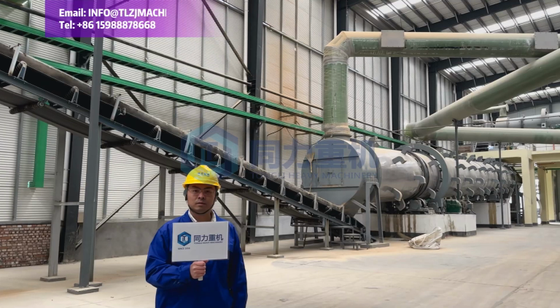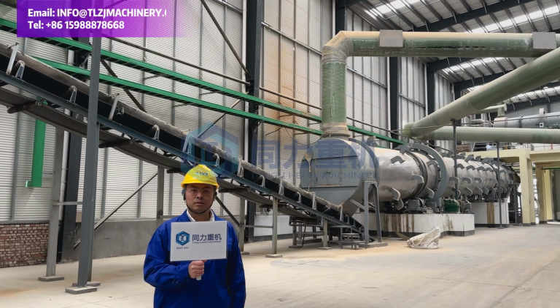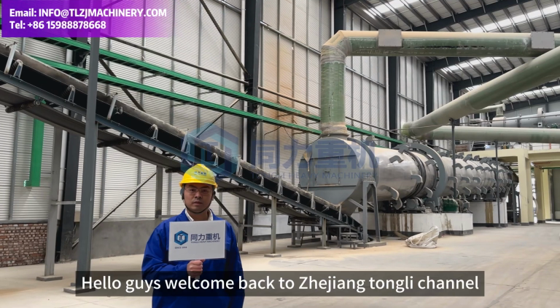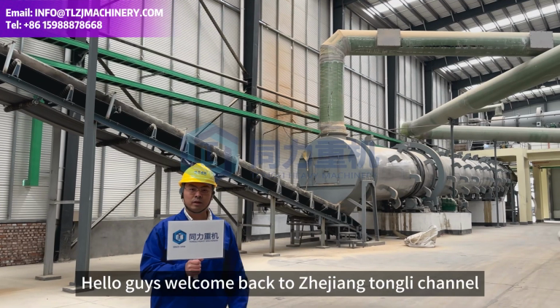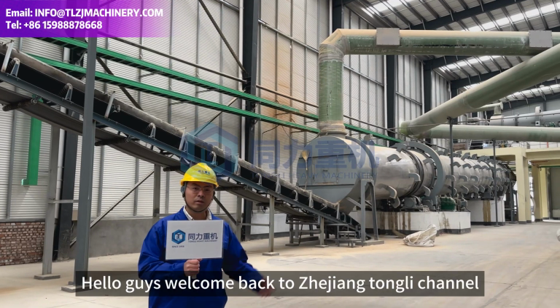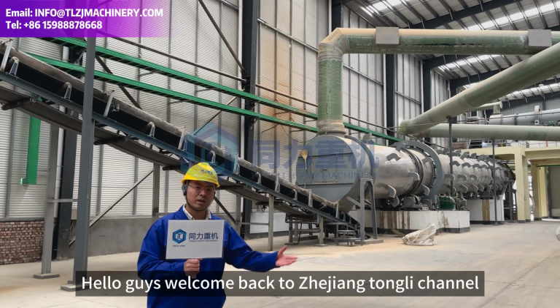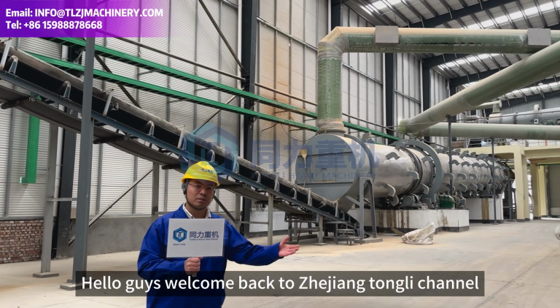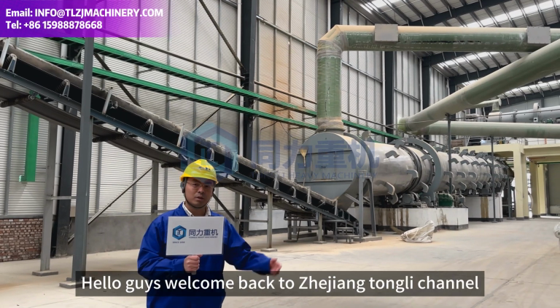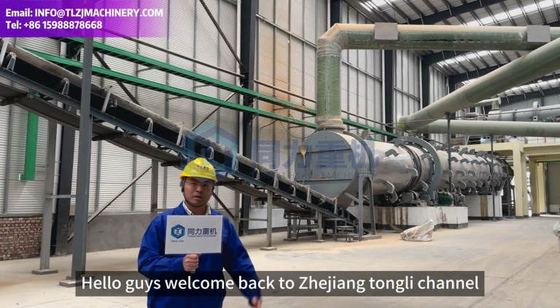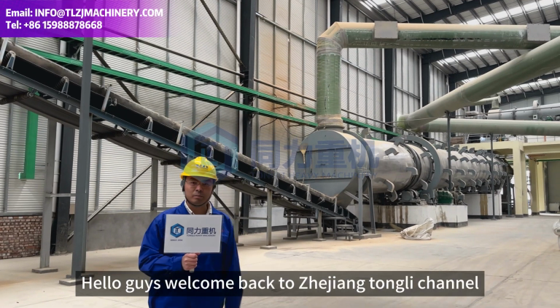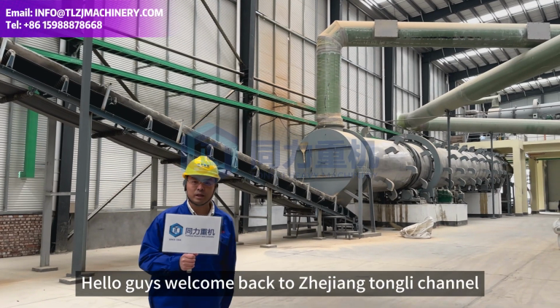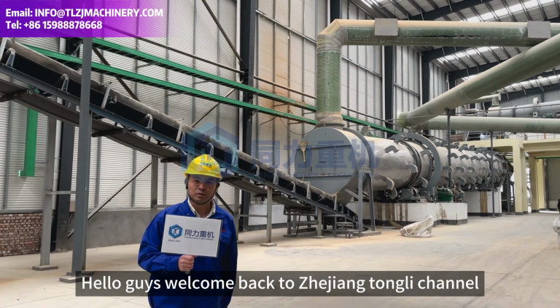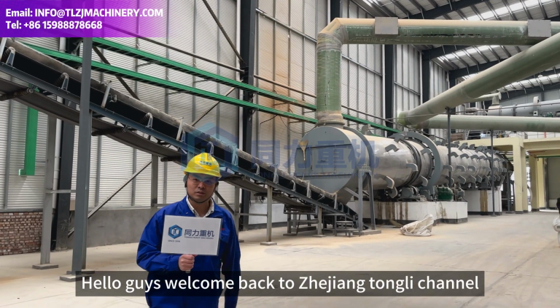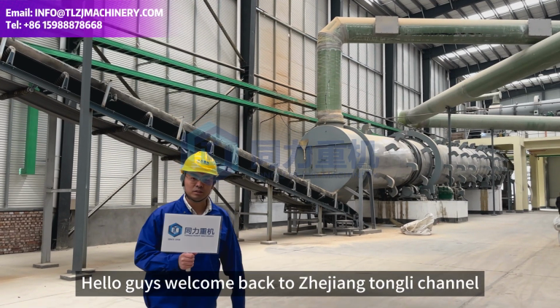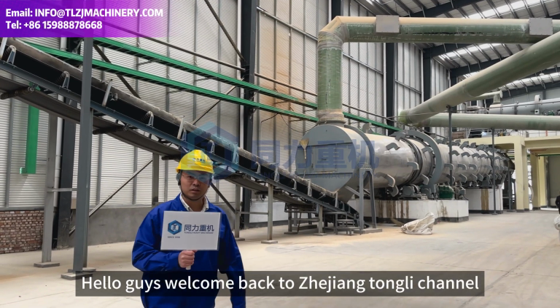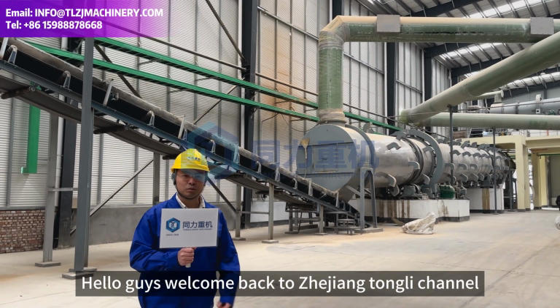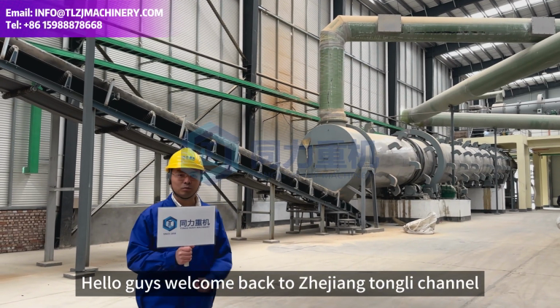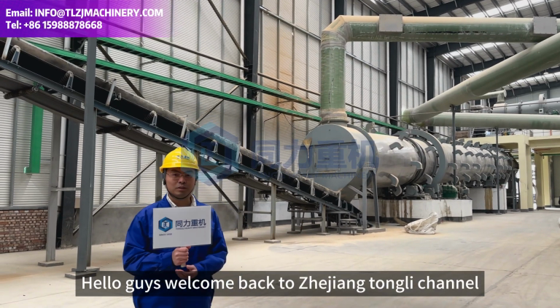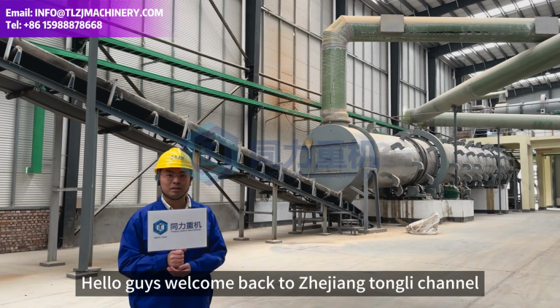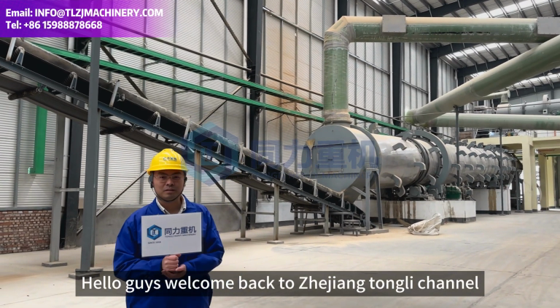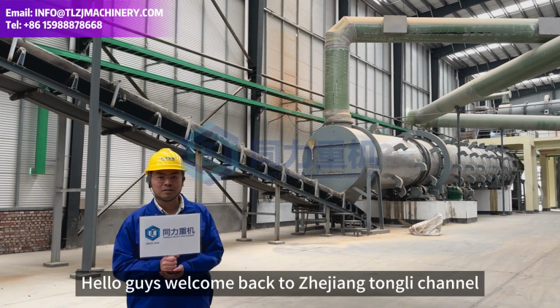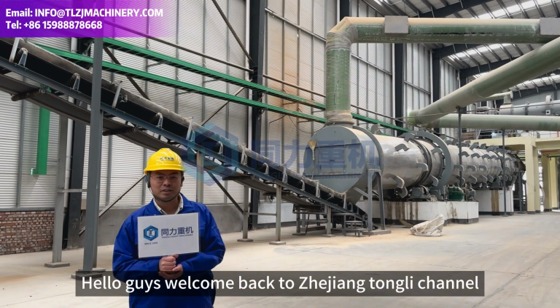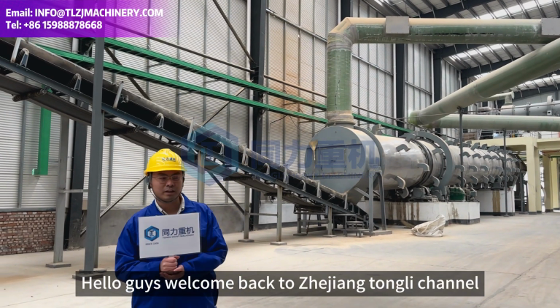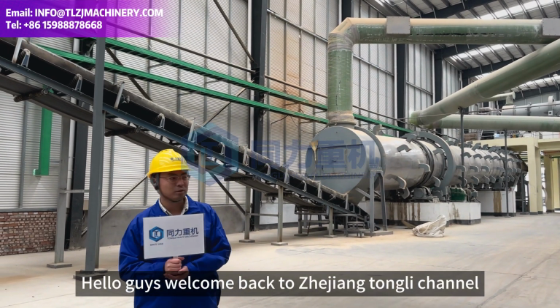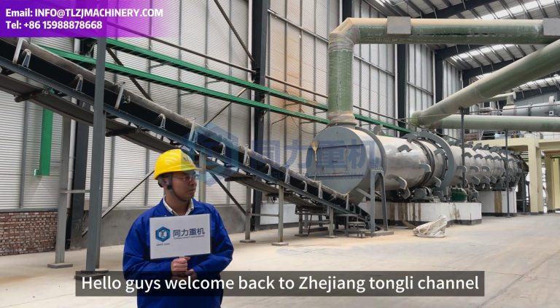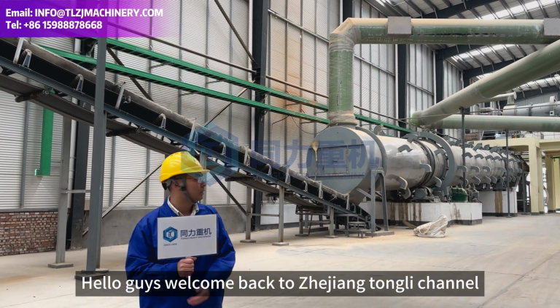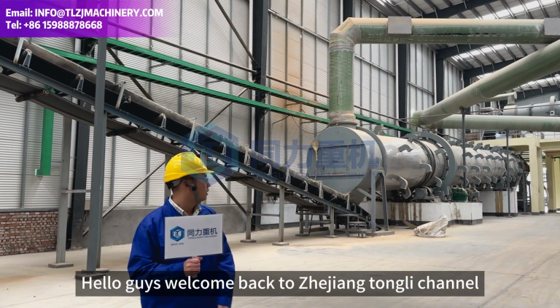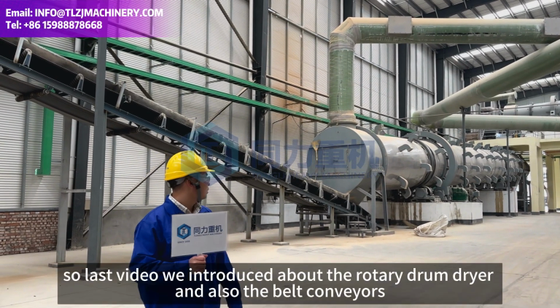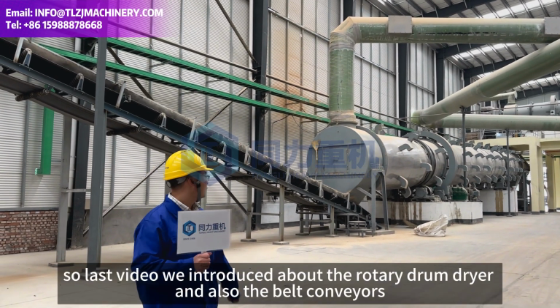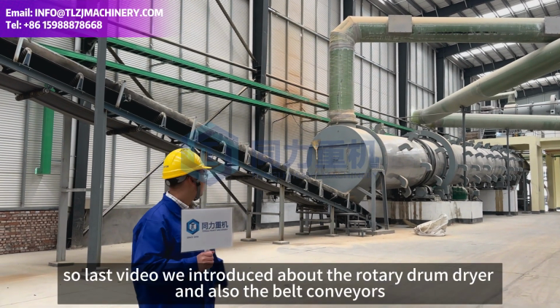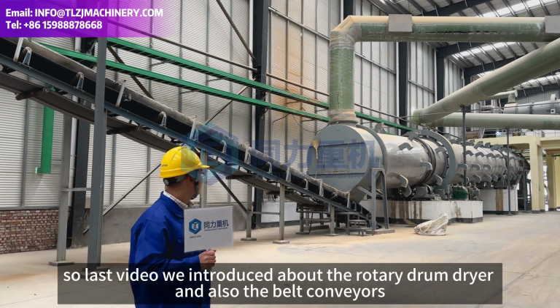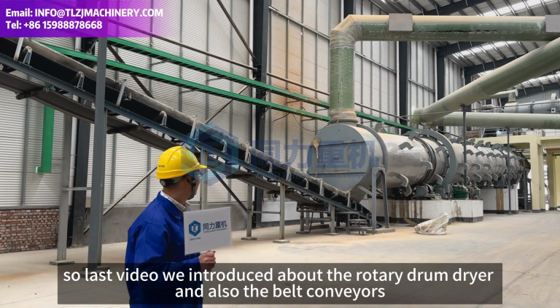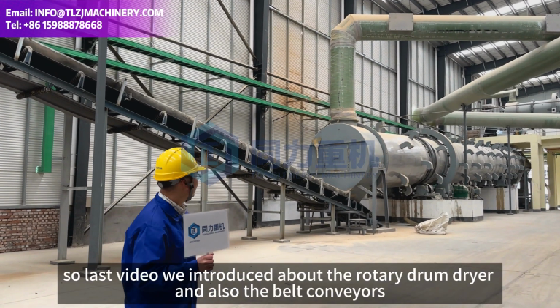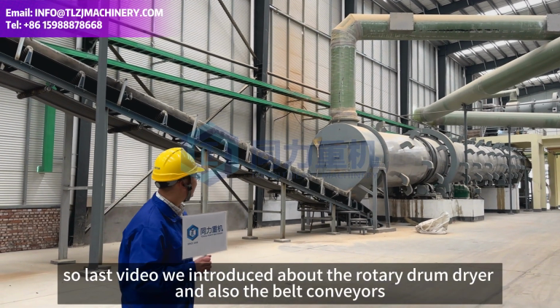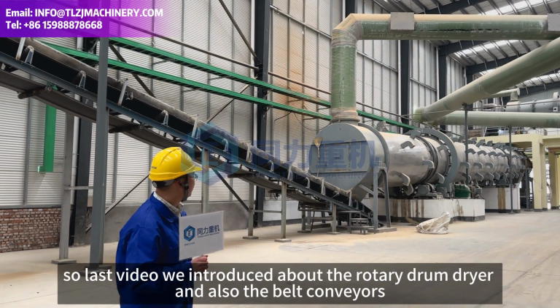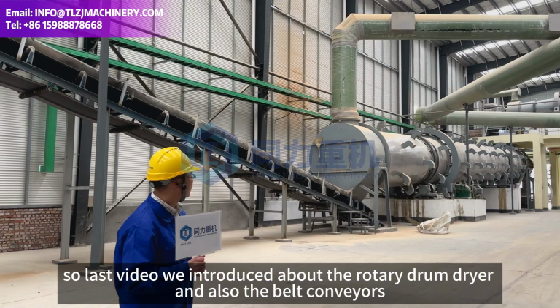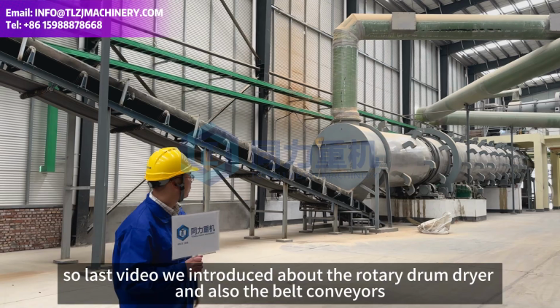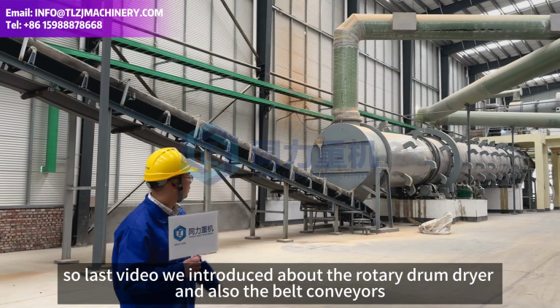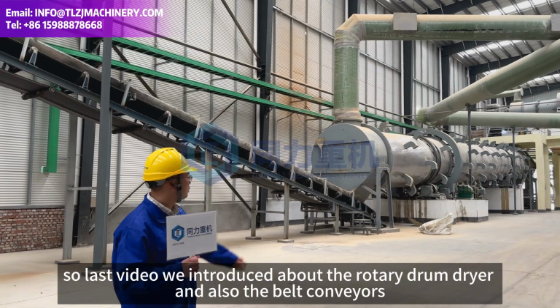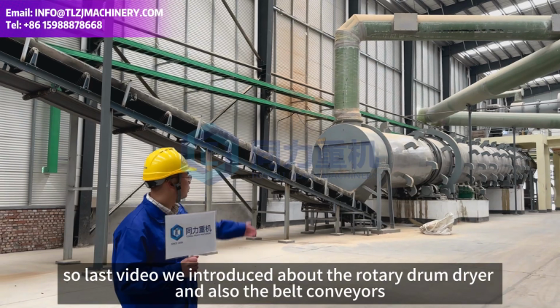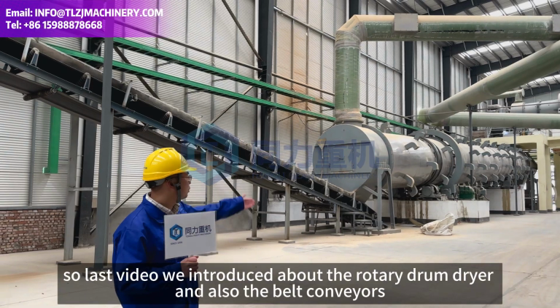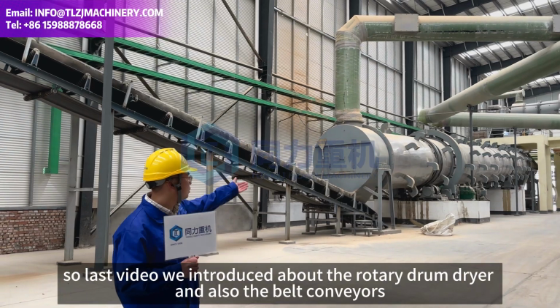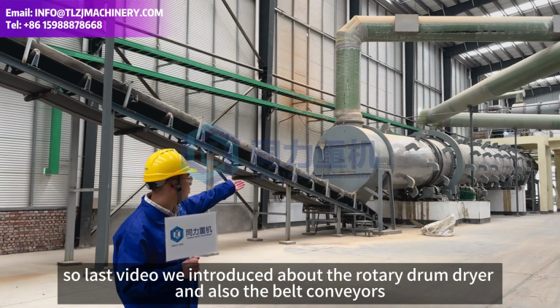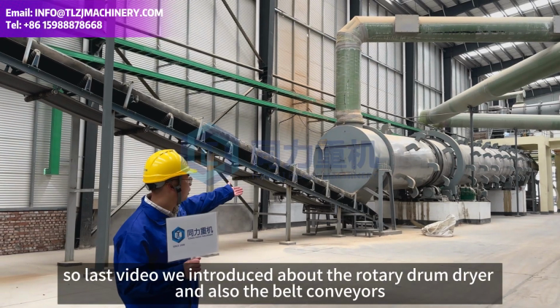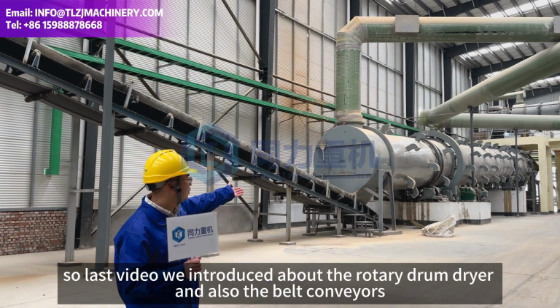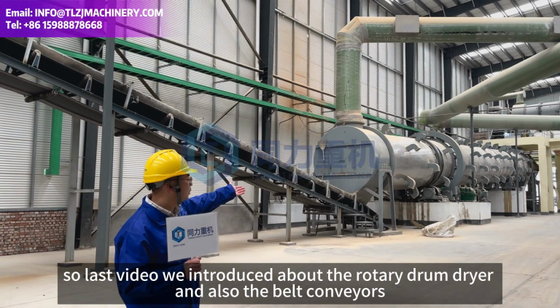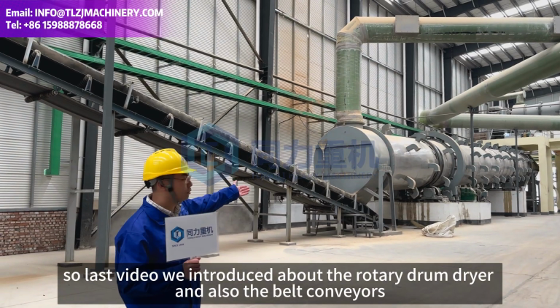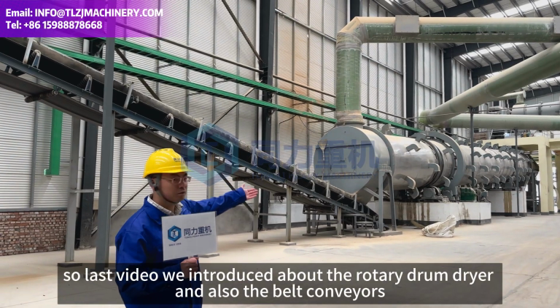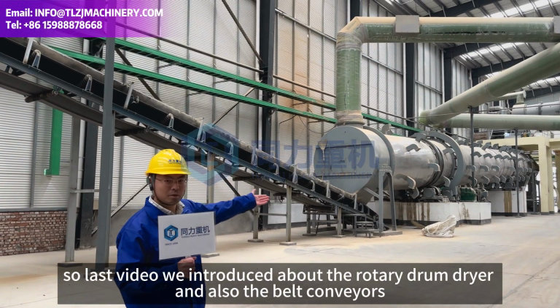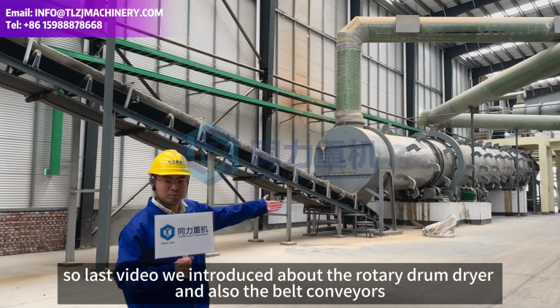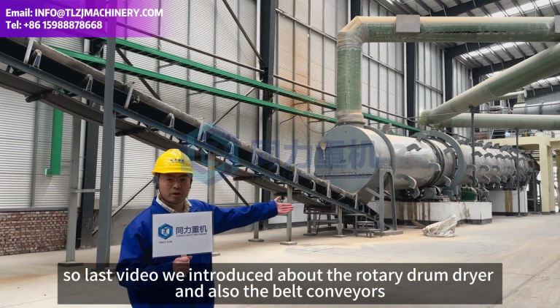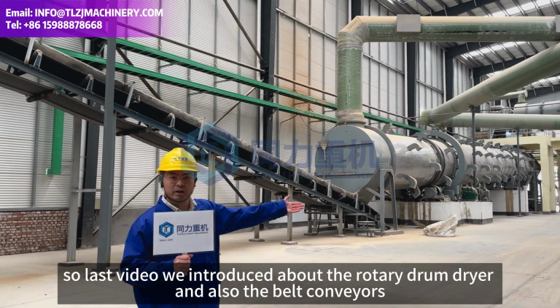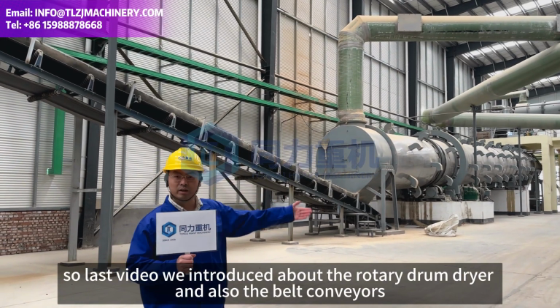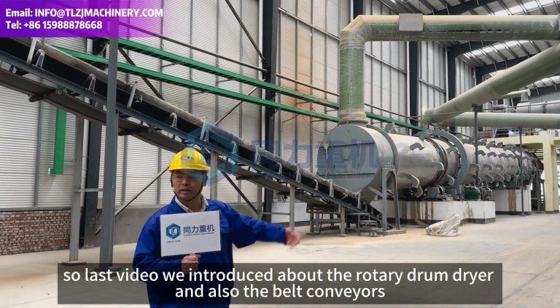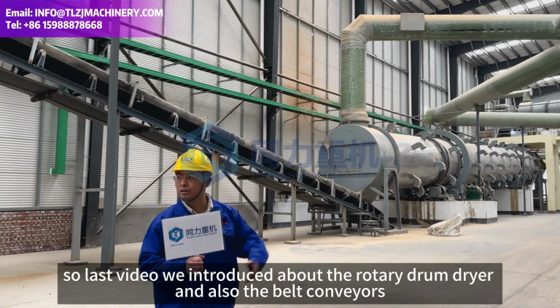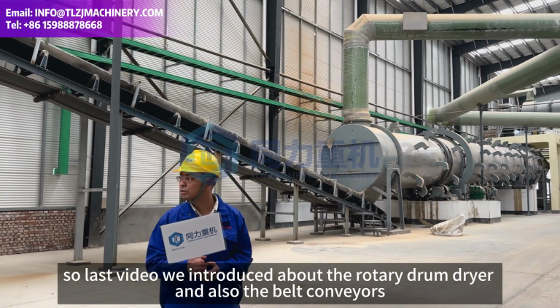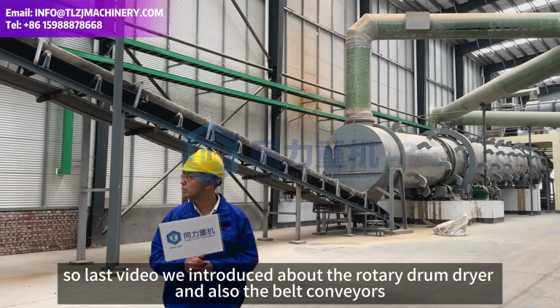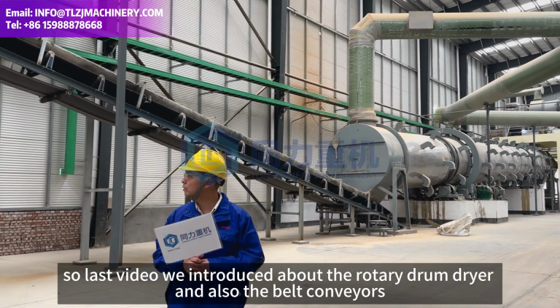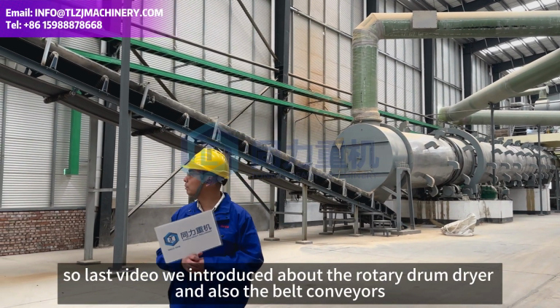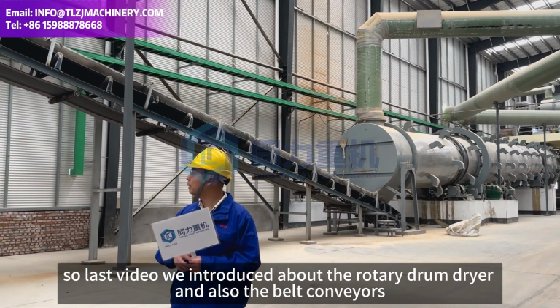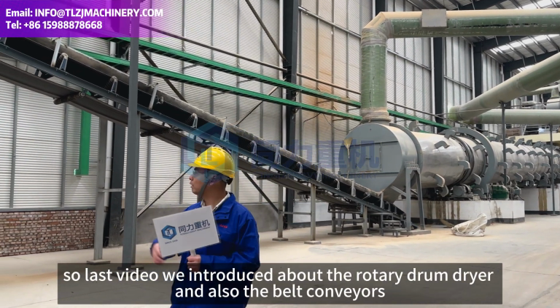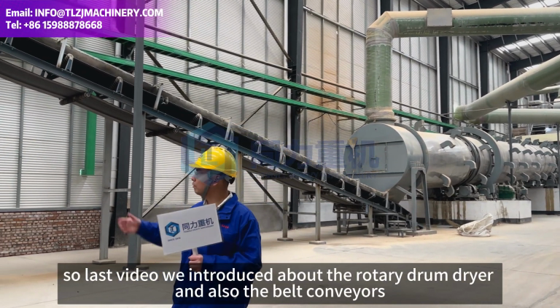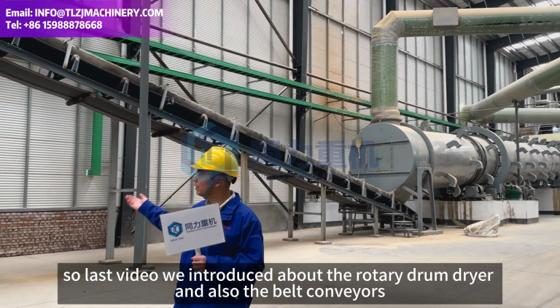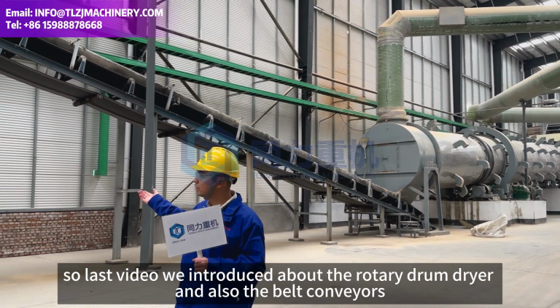Hello guys, welcome back to Zhejiang Tongli channel. In the last video we introduced the Rotor drum dryer and also the belt storage.